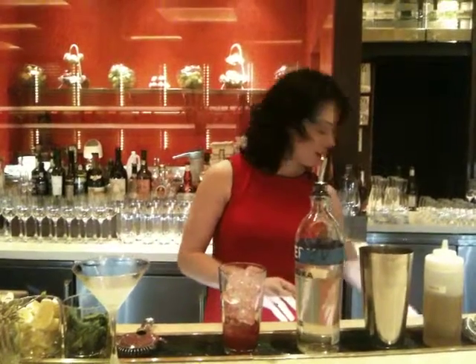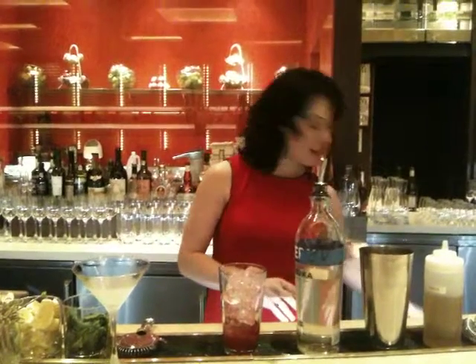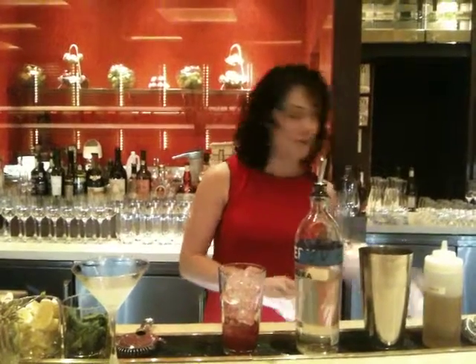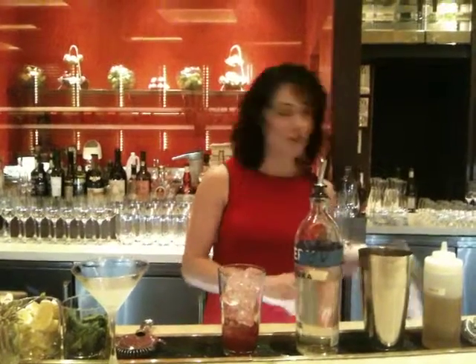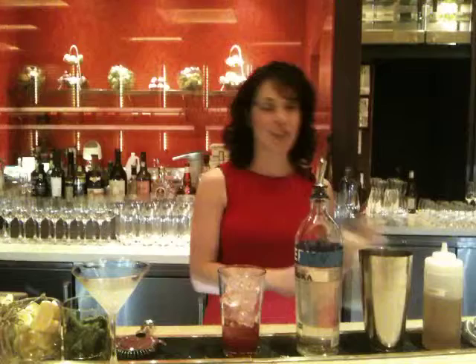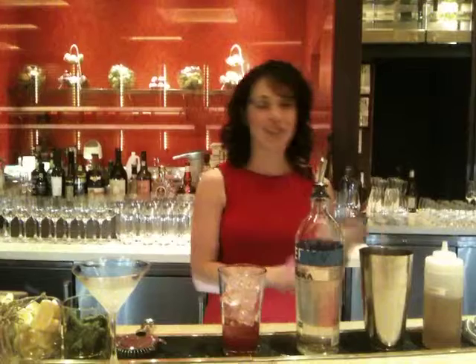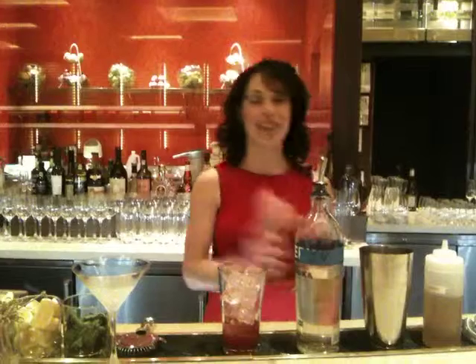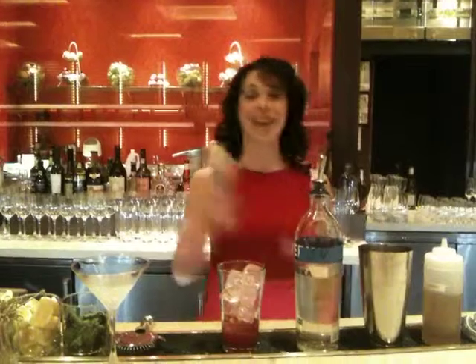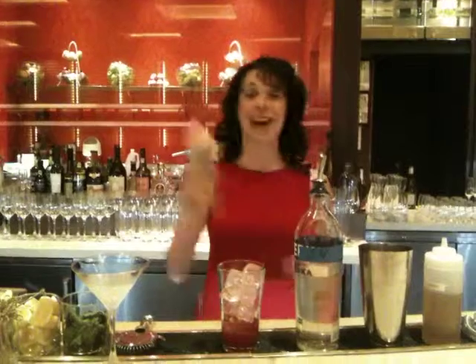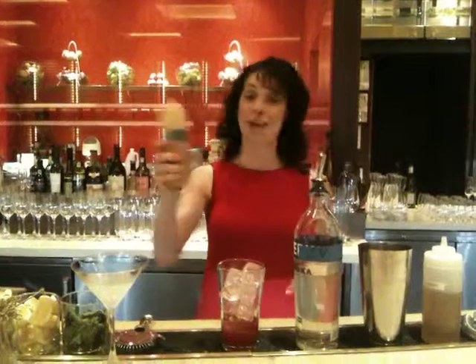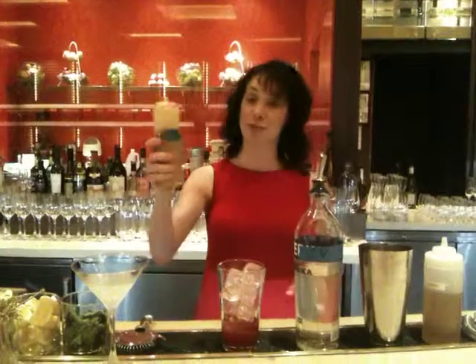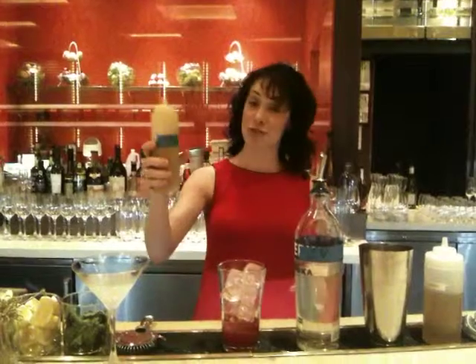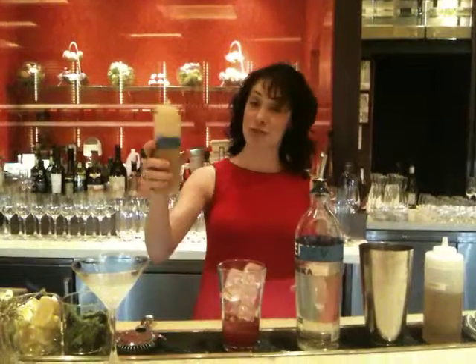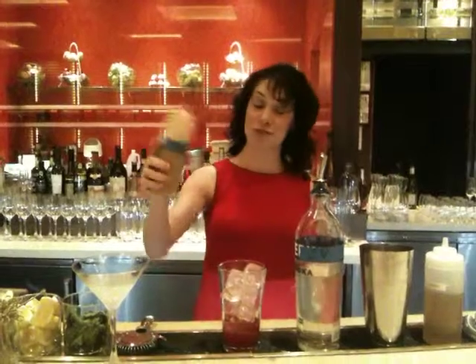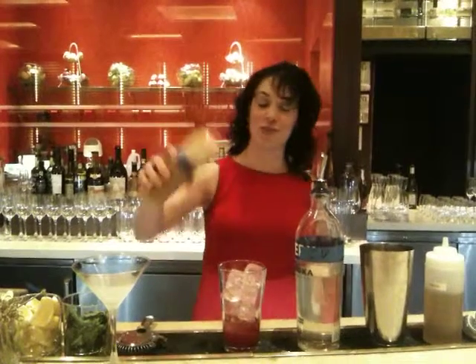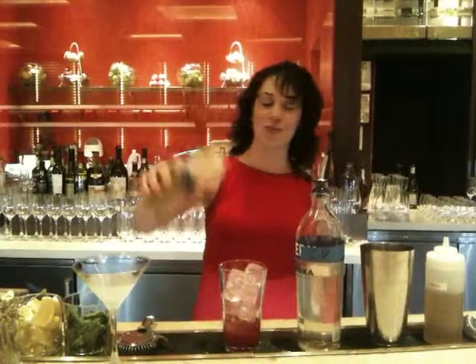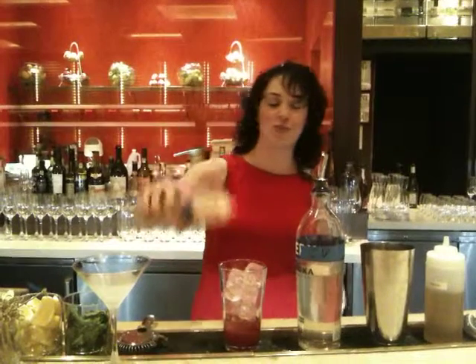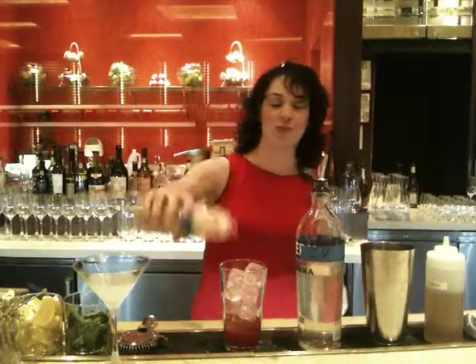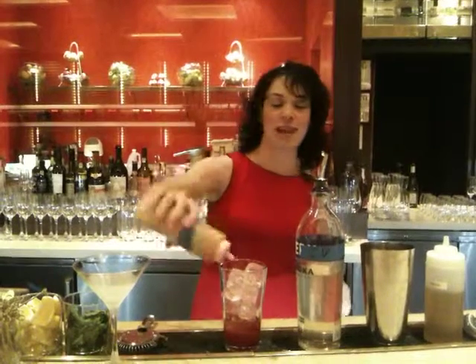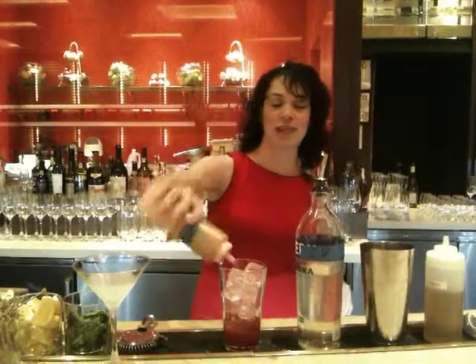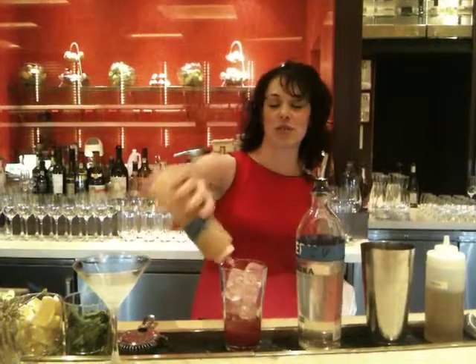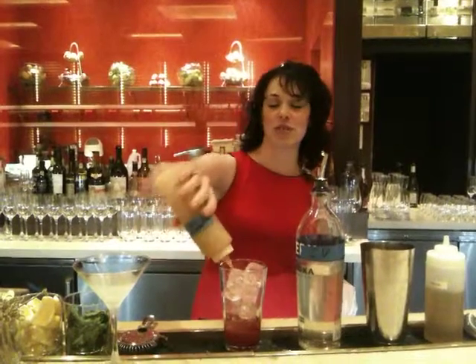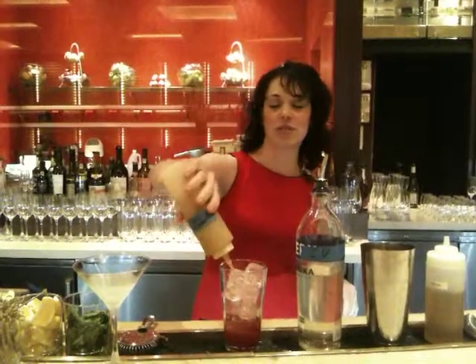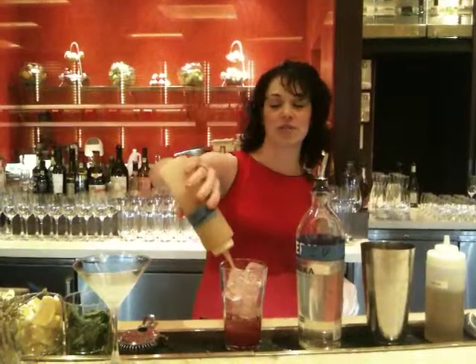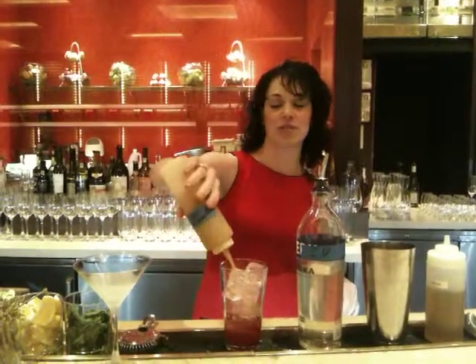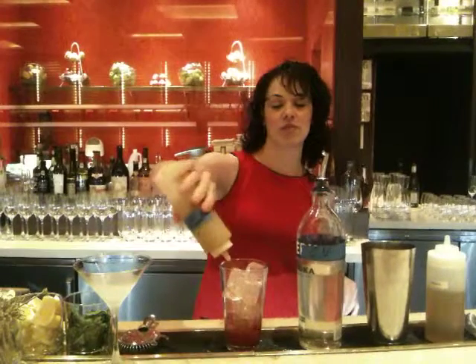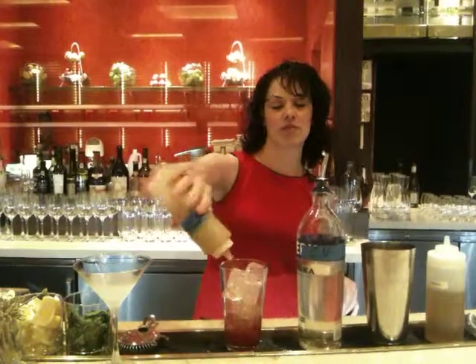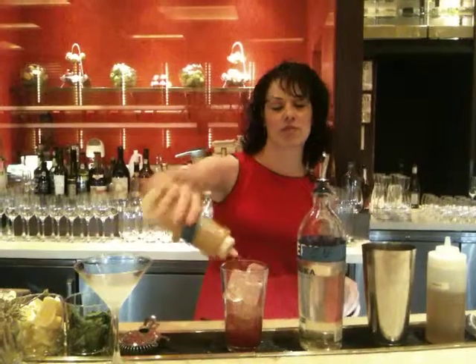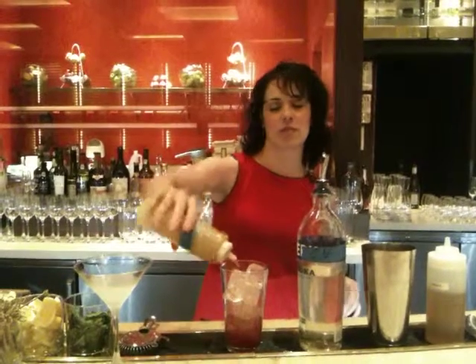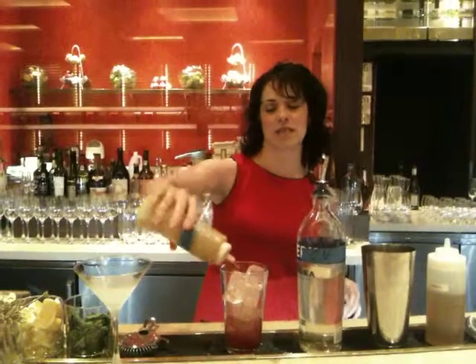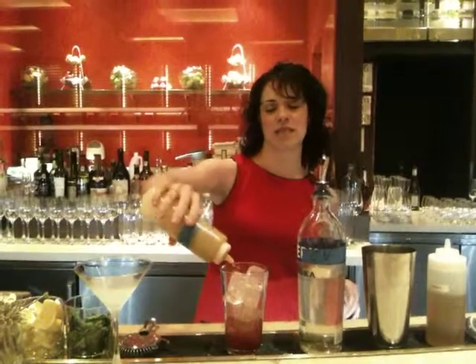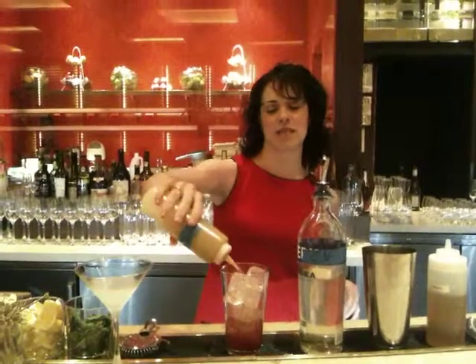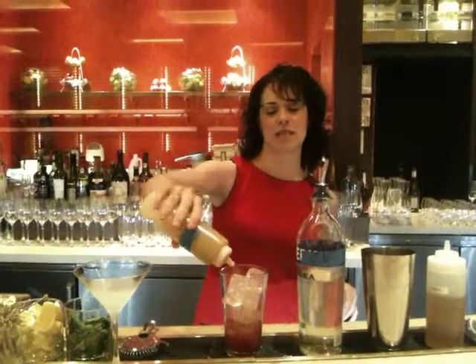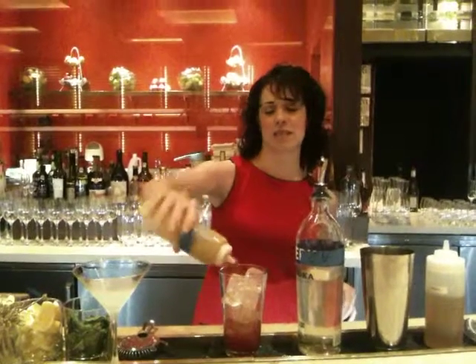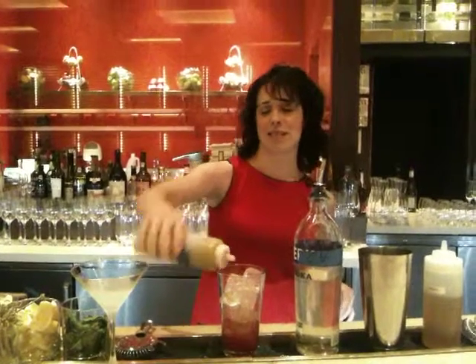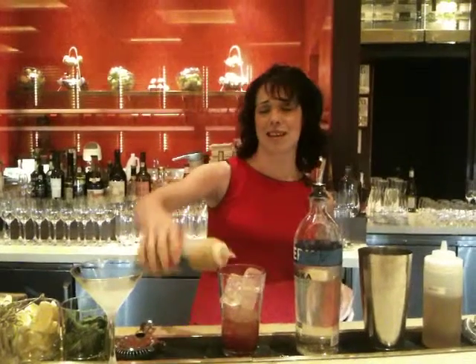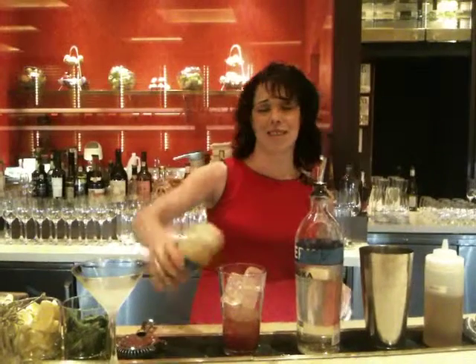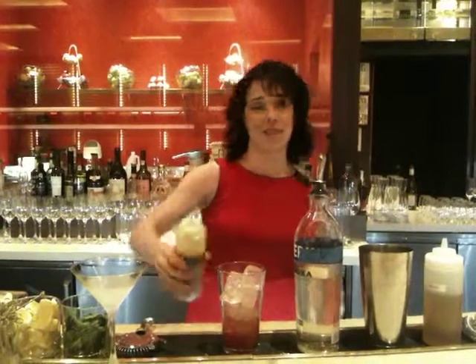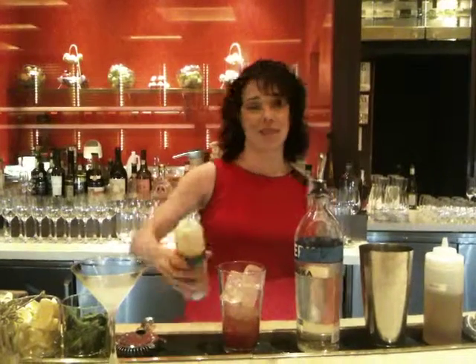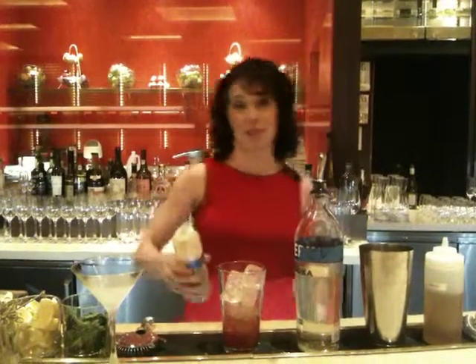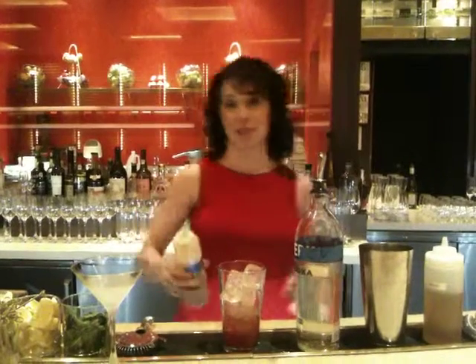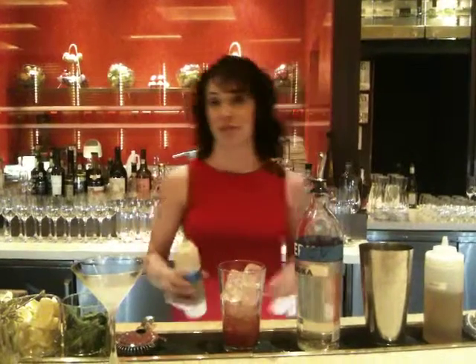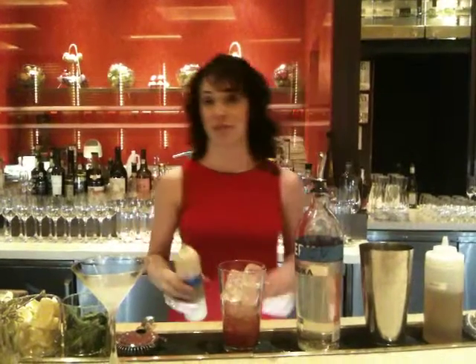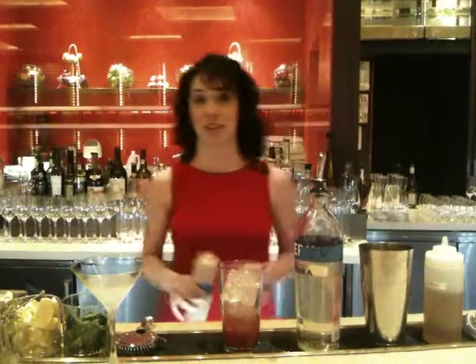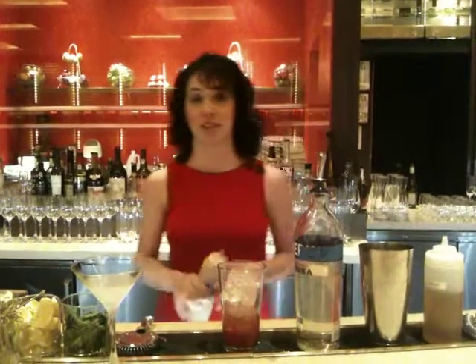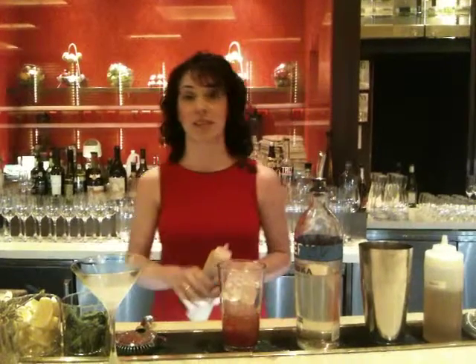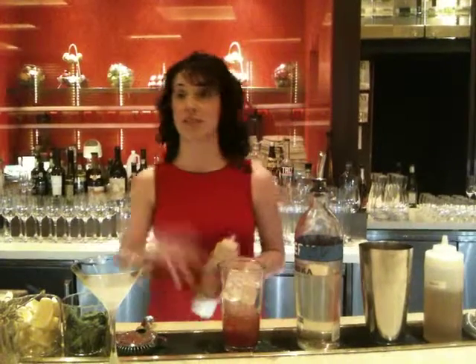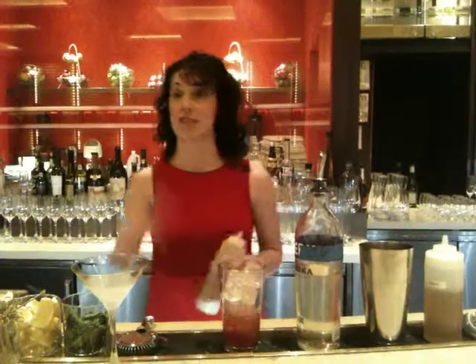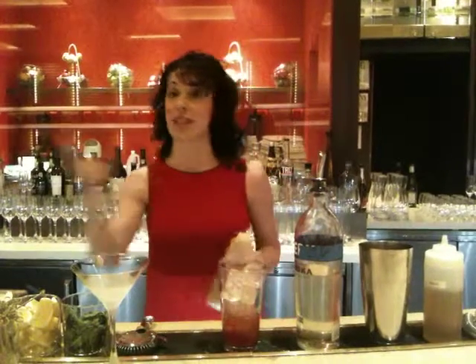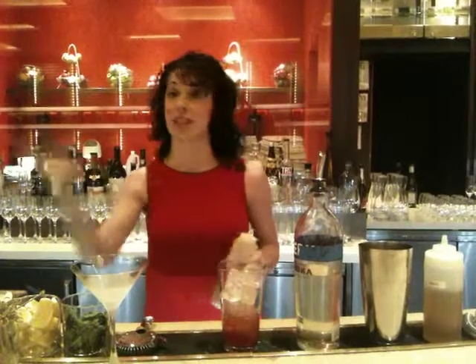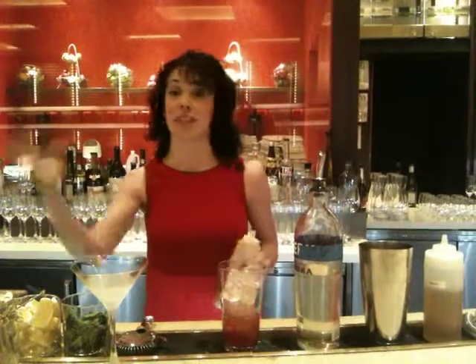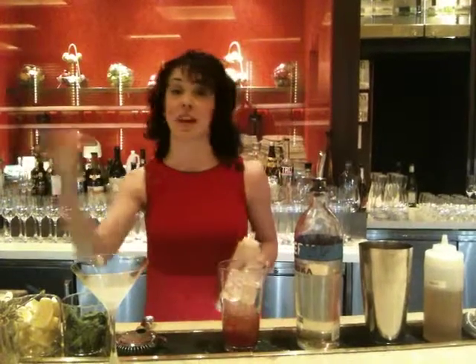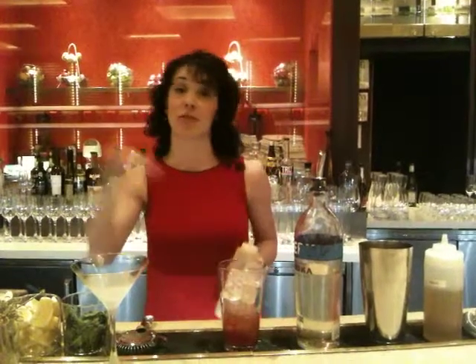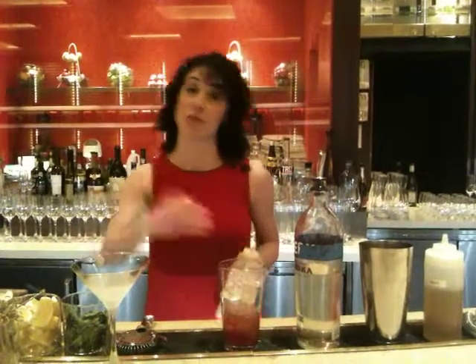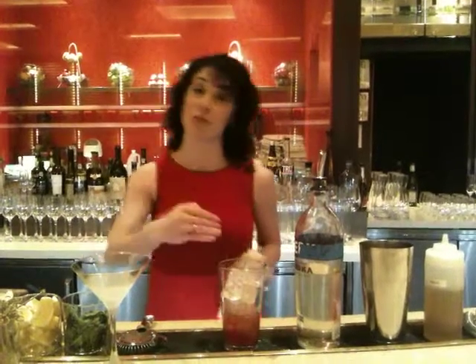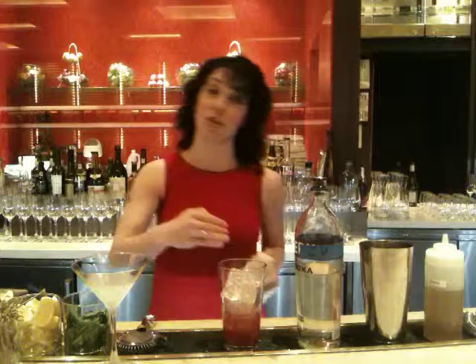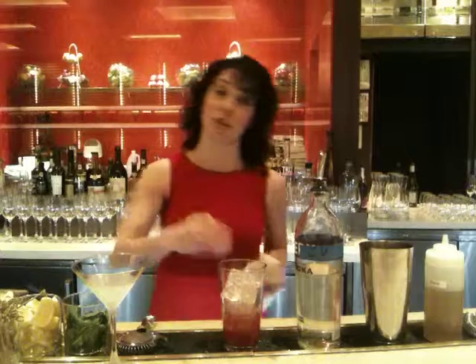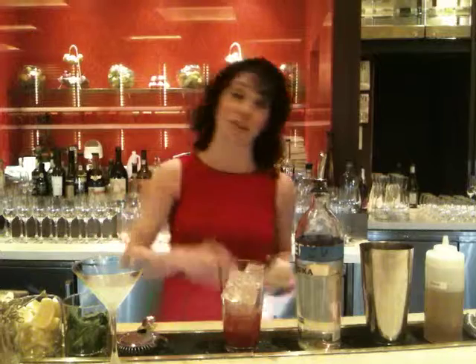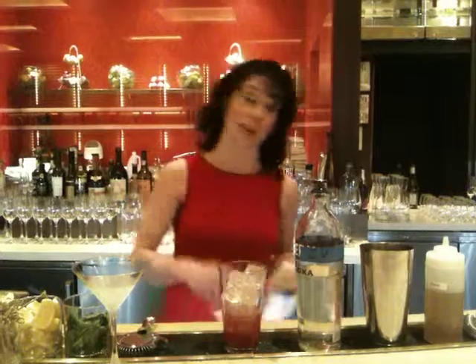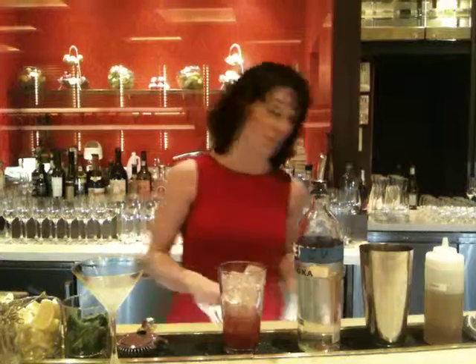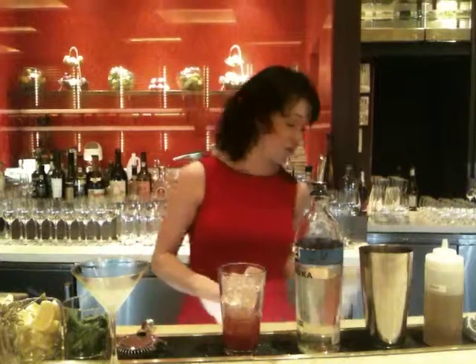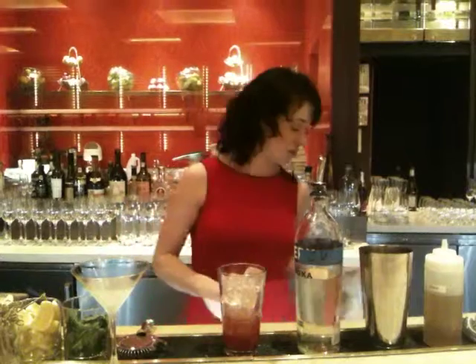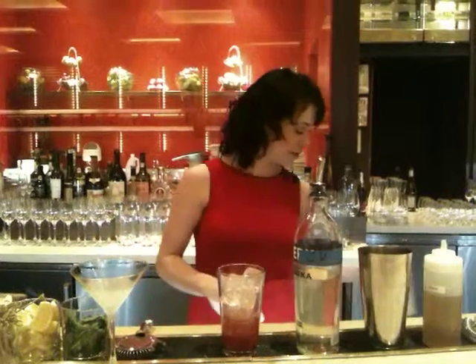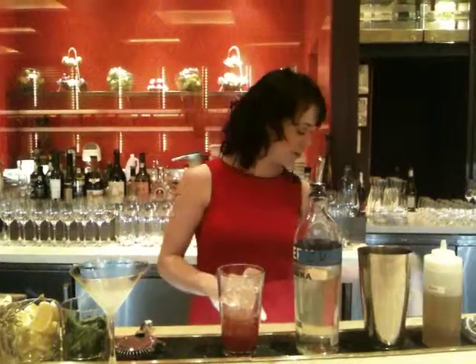Next, you're going to take apple juice infused with lavender. The infusion process is exactly the same as the vodka — you just take the lavender and throw it in the apple juice.